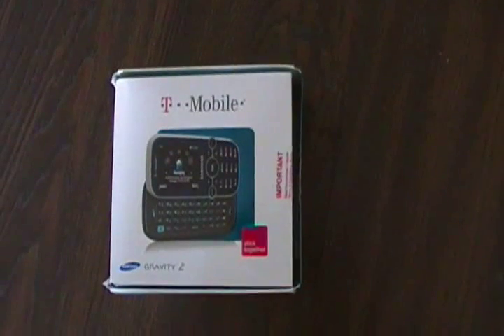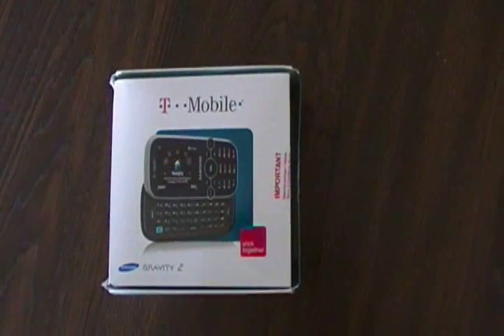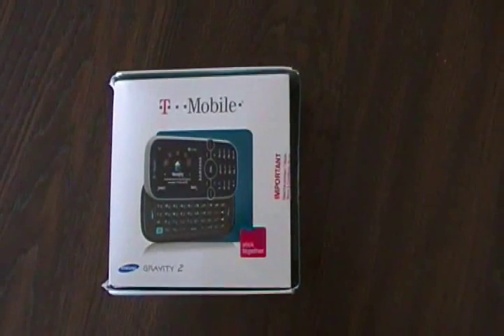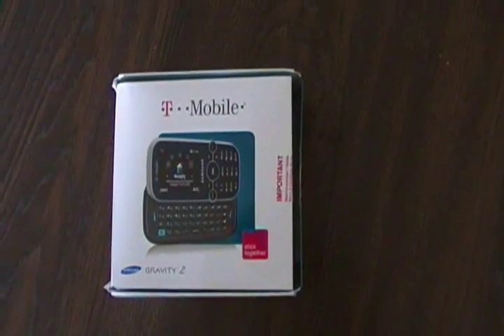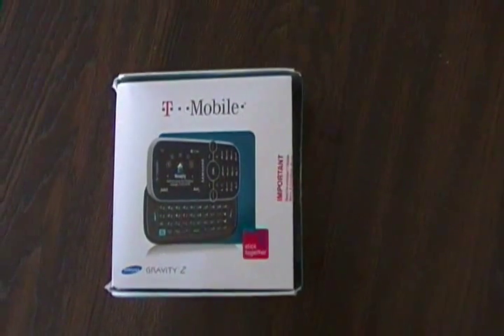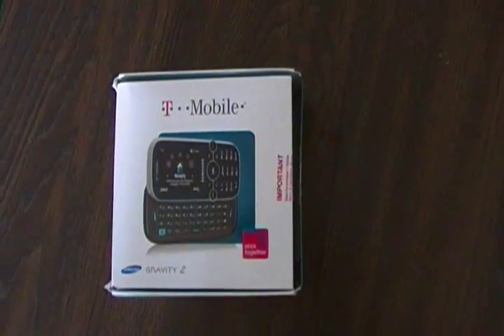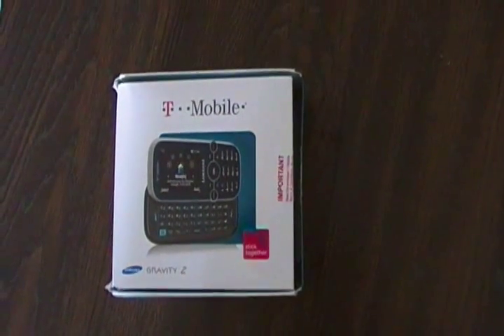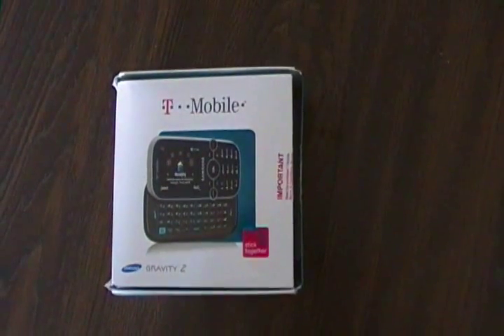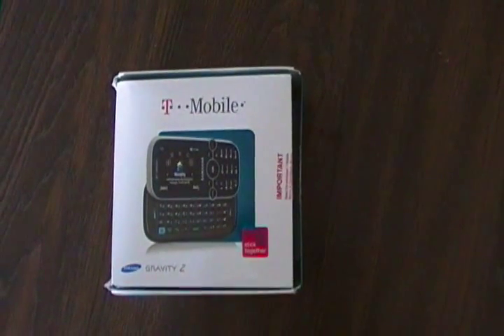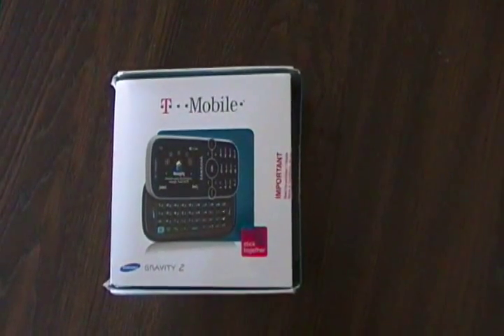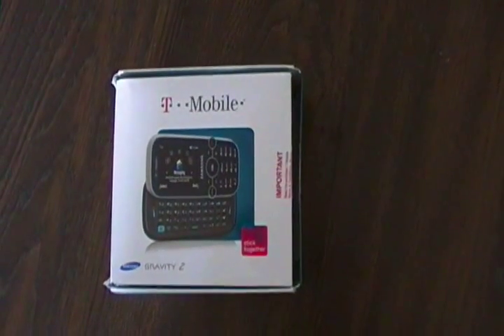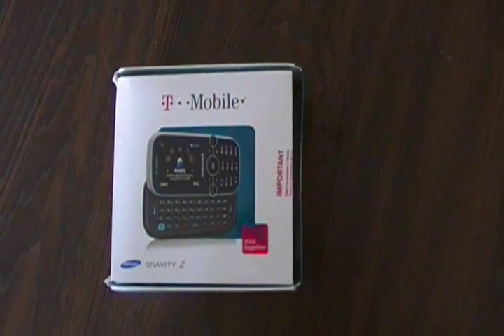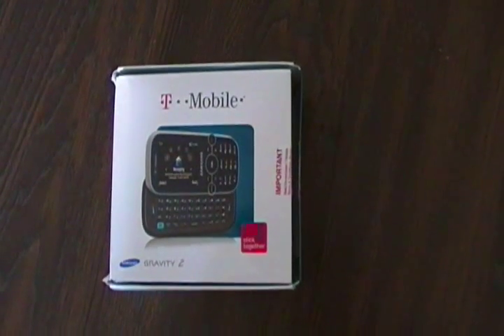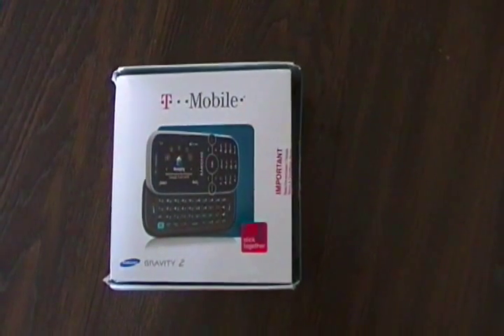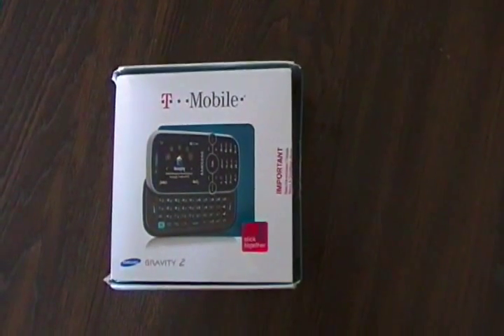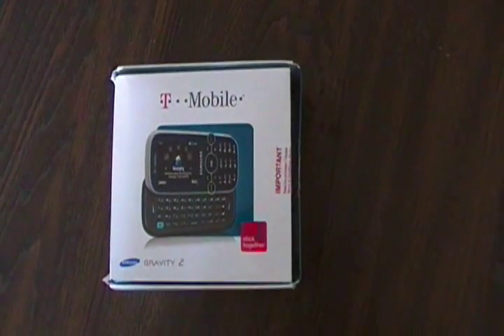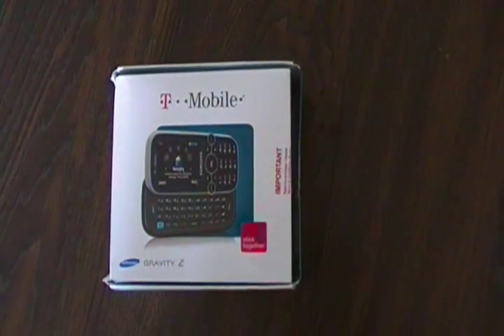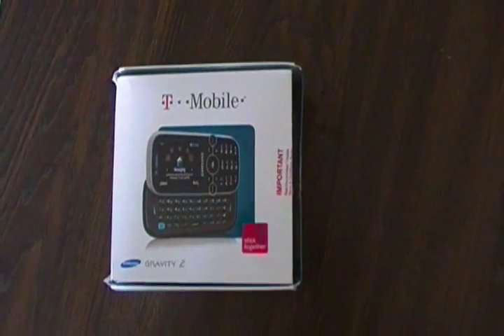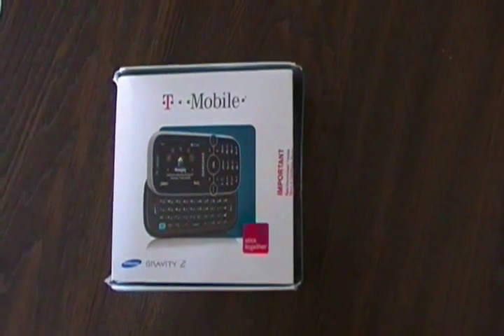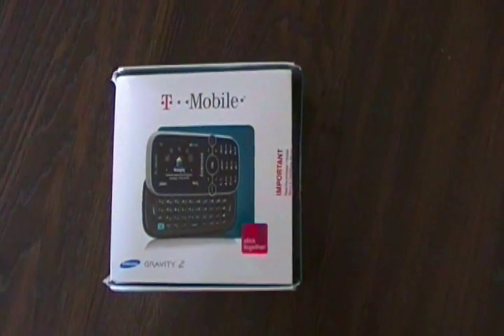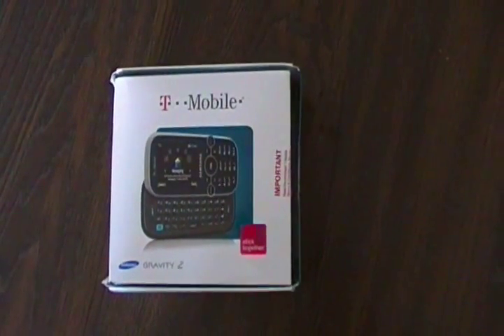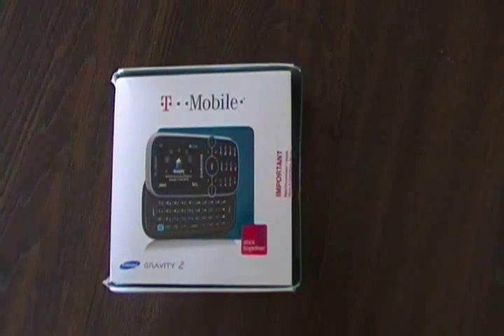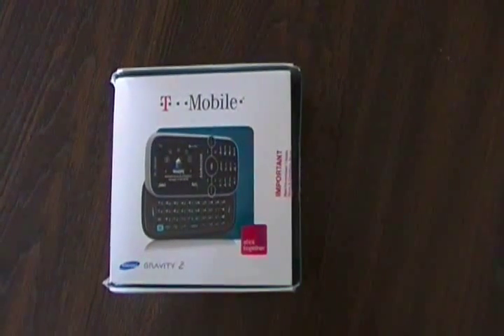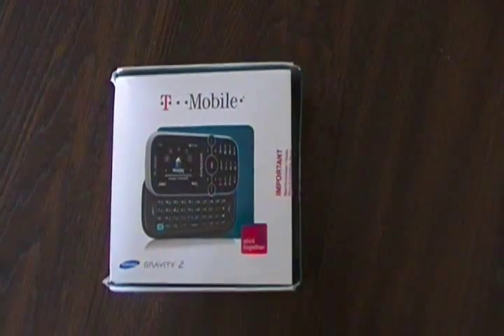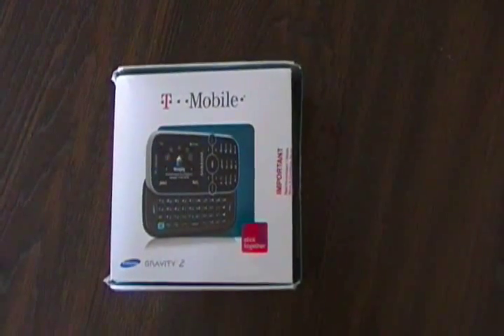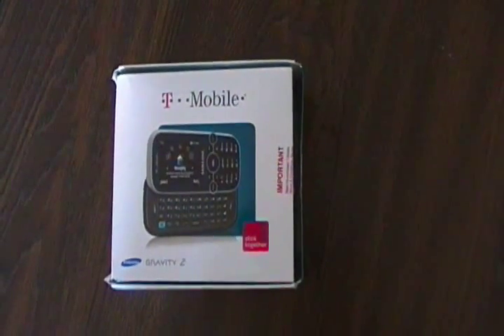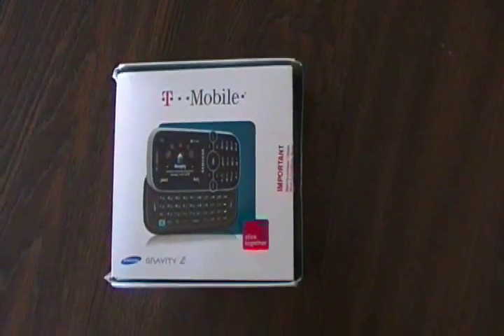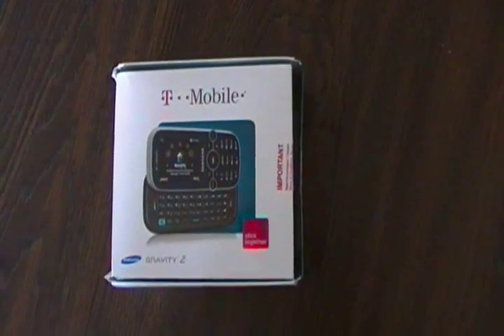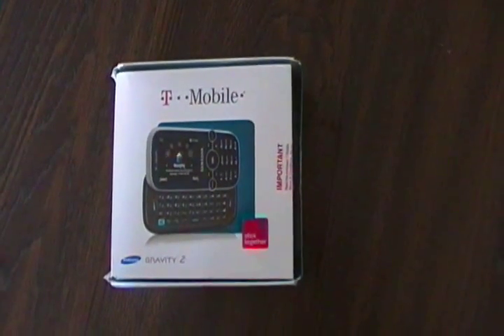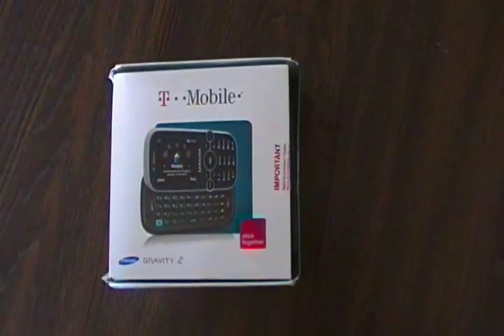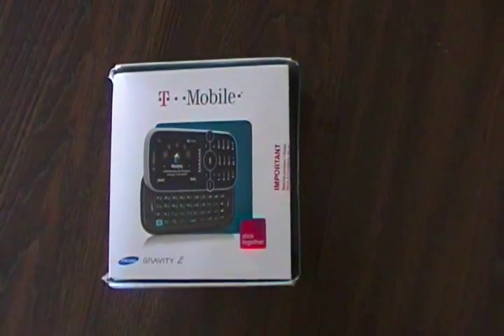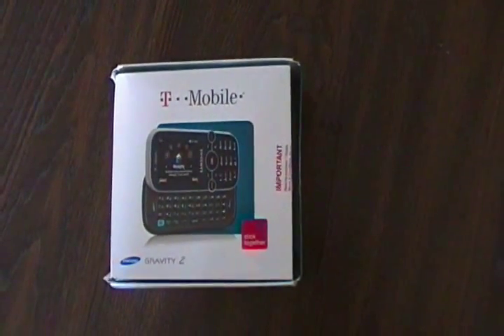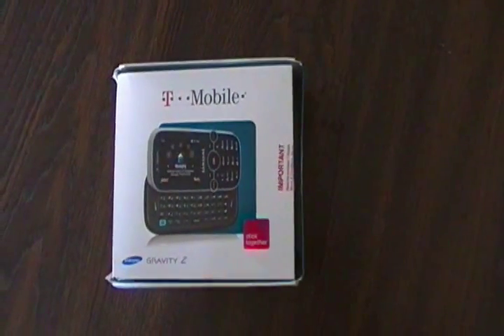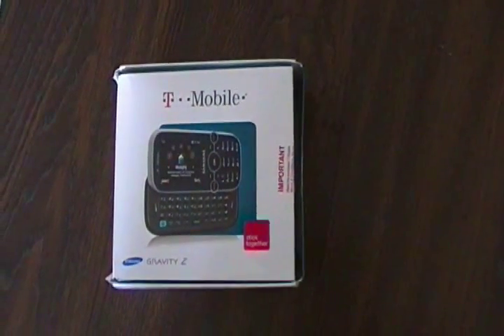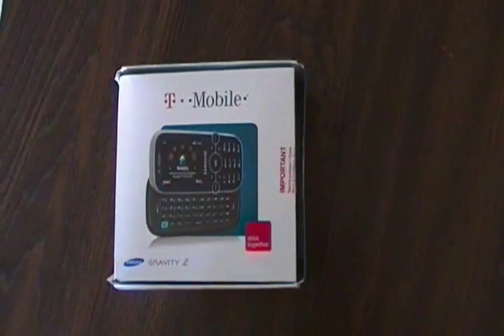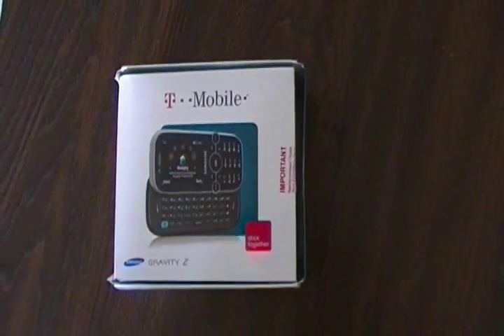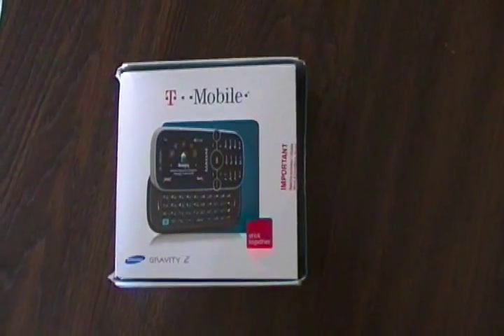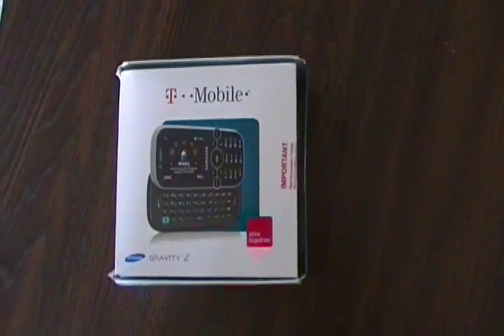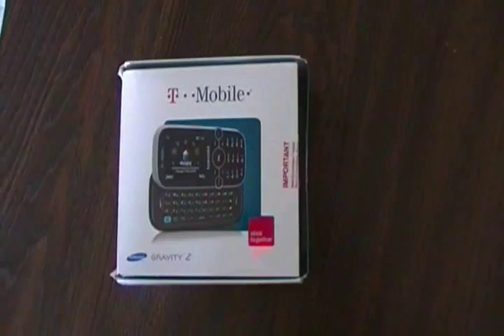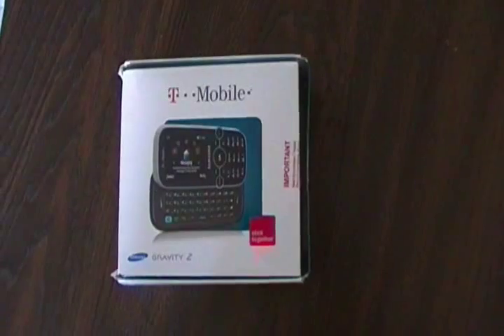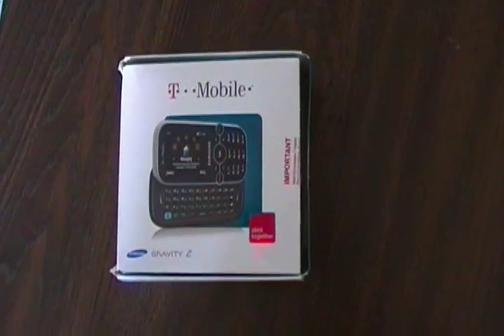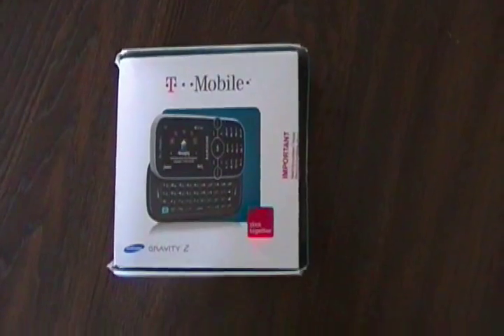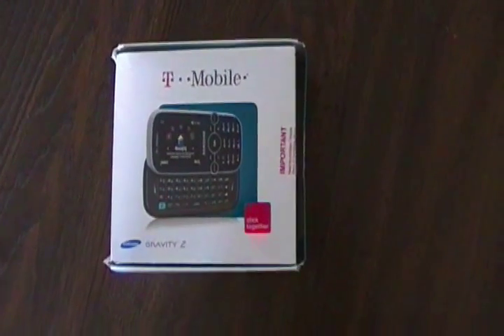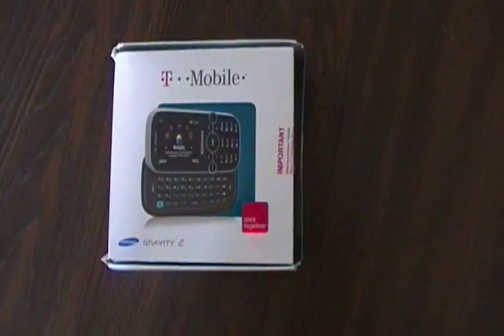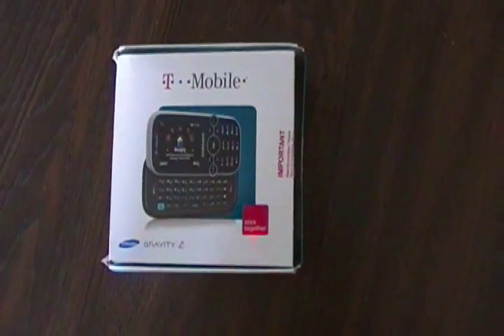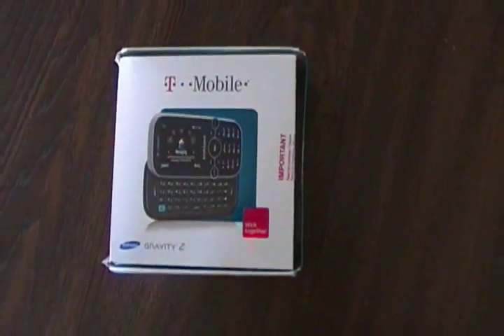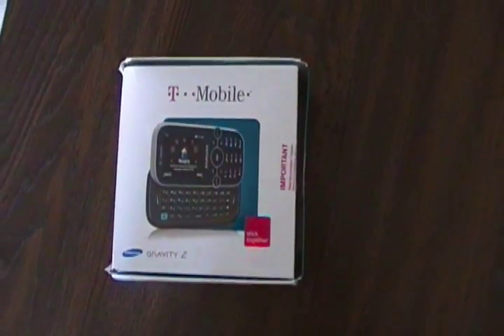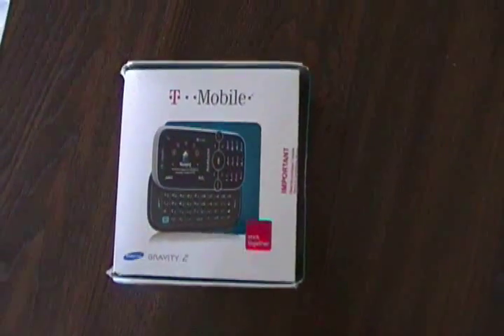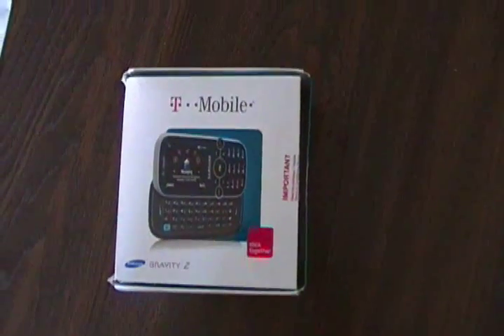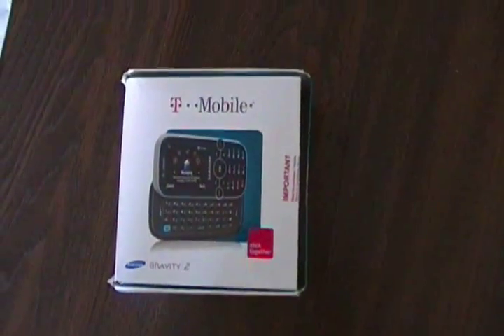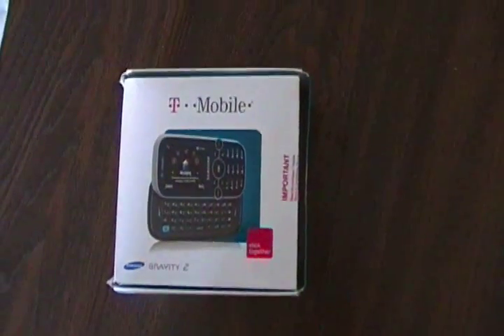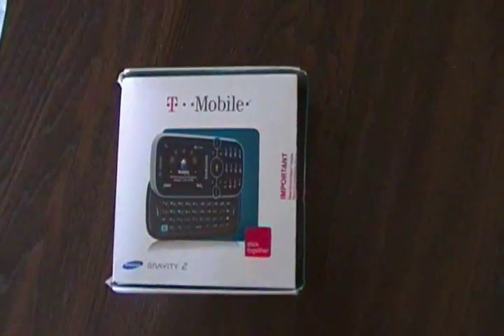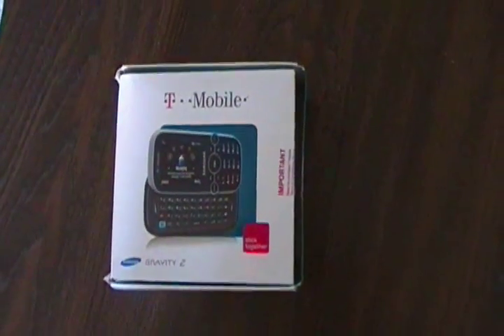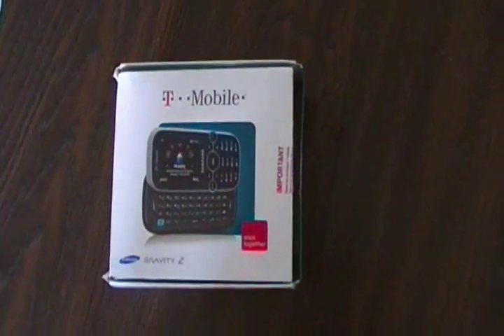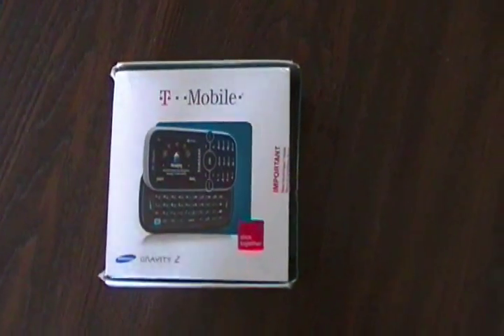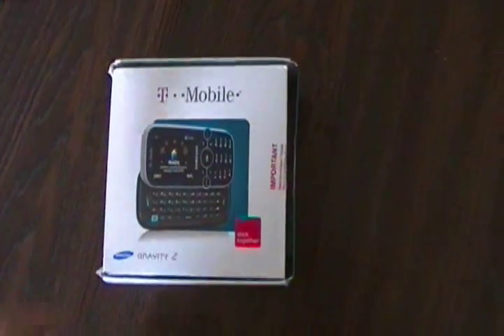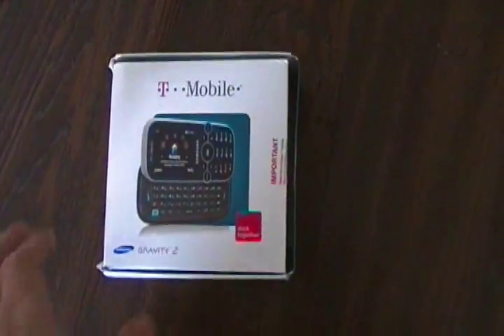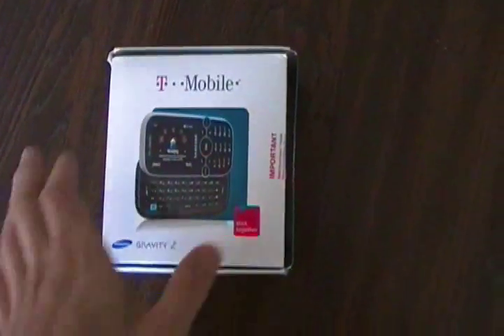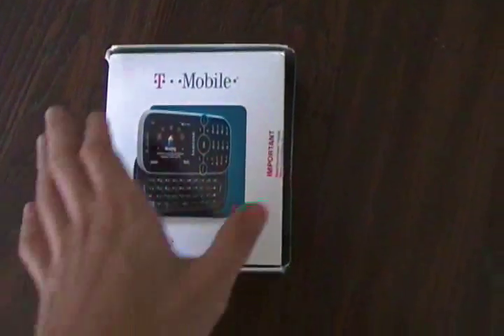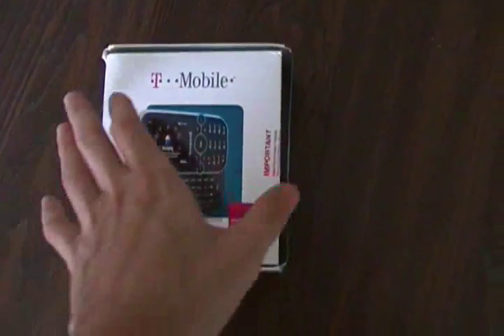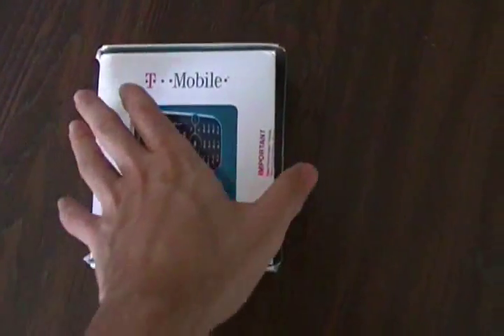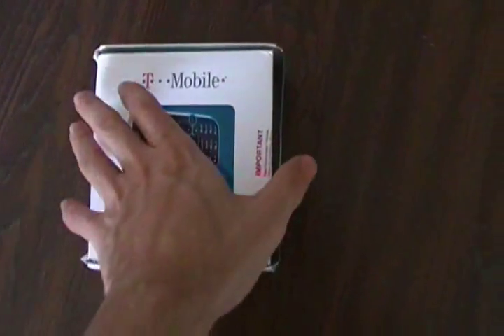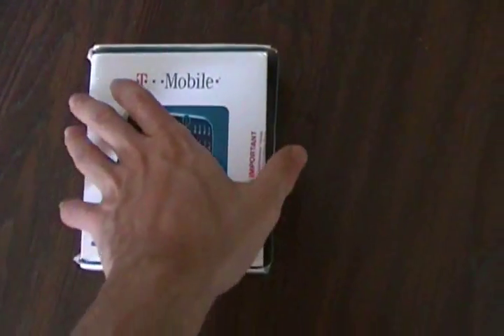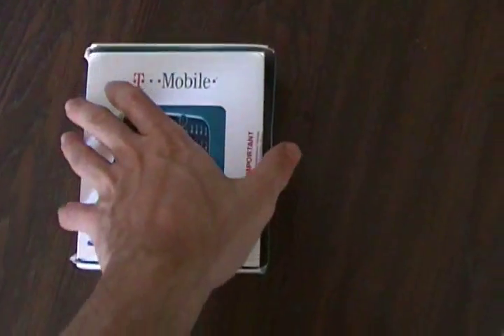Welcome to this unboxing and review of the Samsung Gravity 2 Cell Phone. Let's open the box and see what we've got inside.